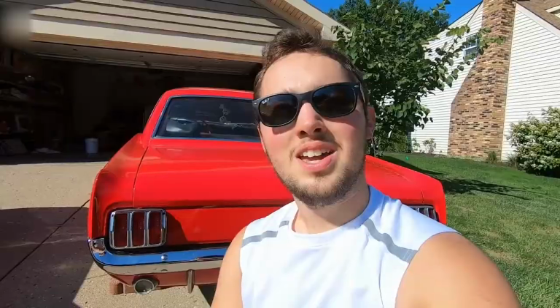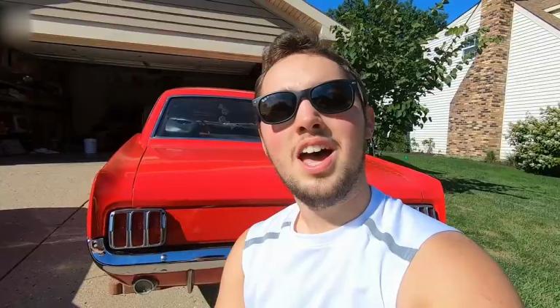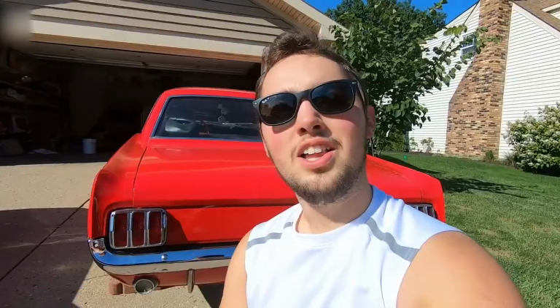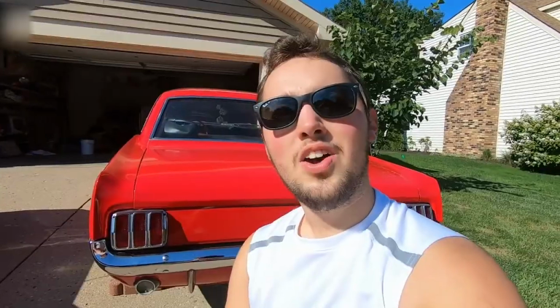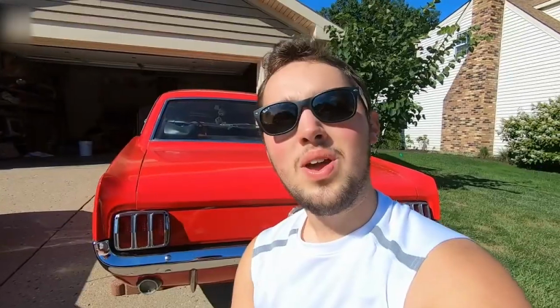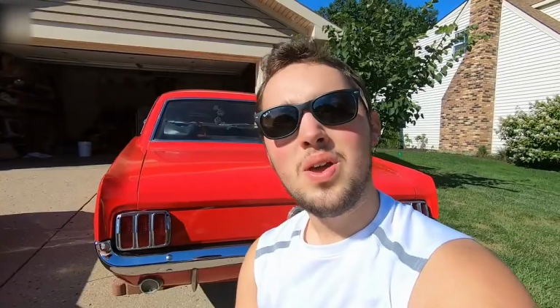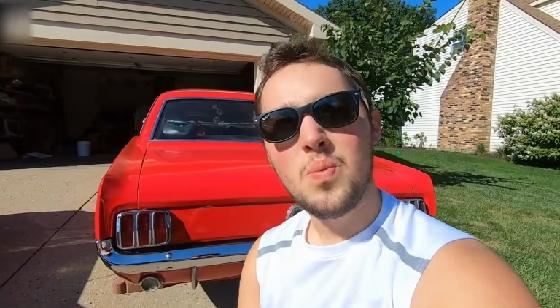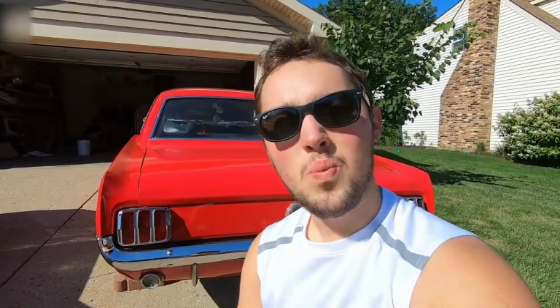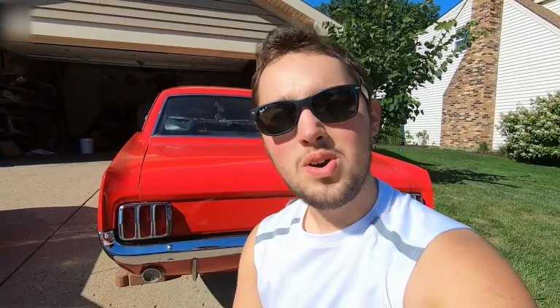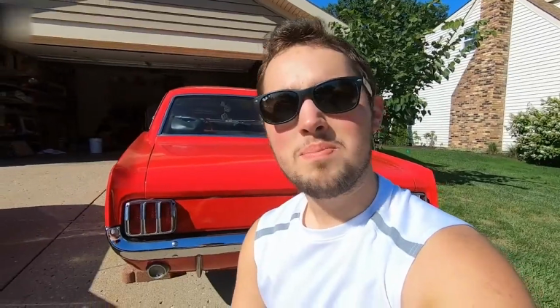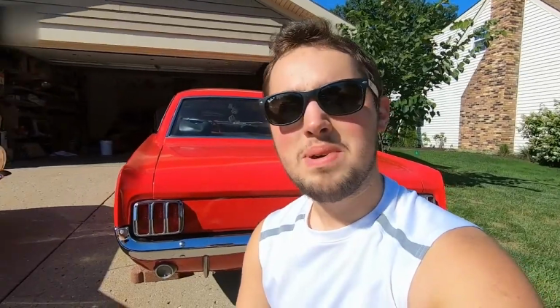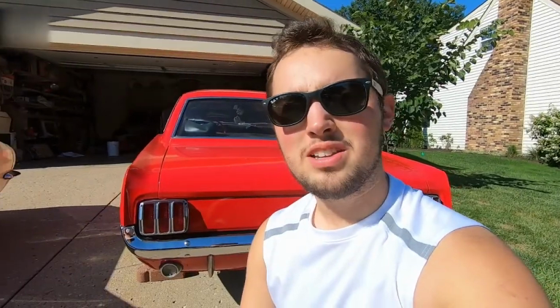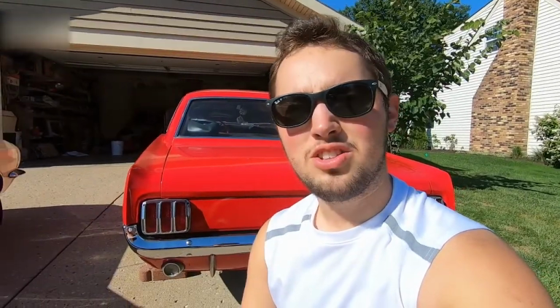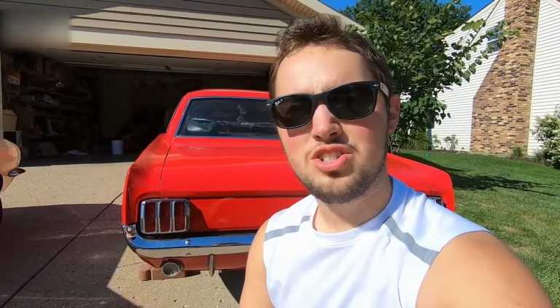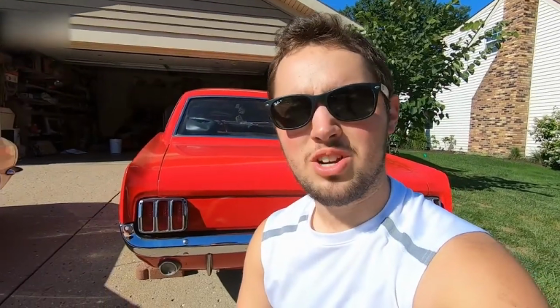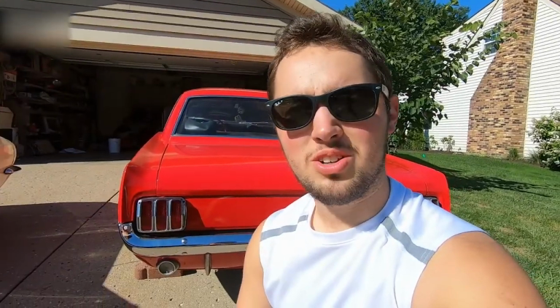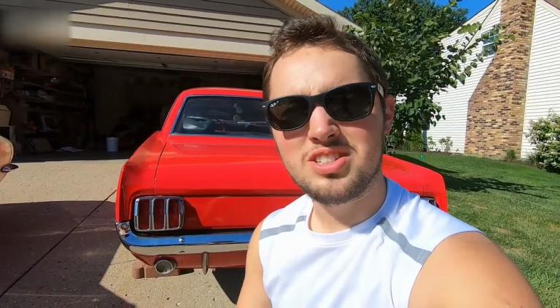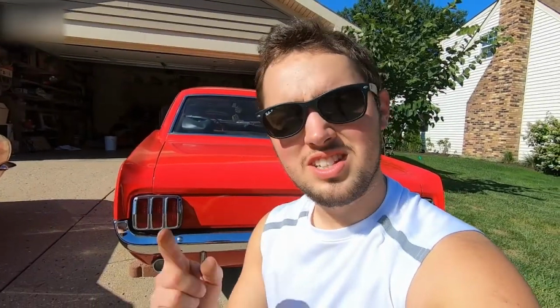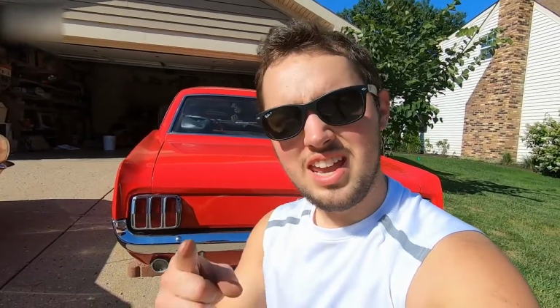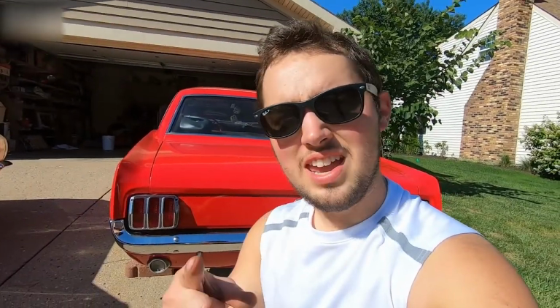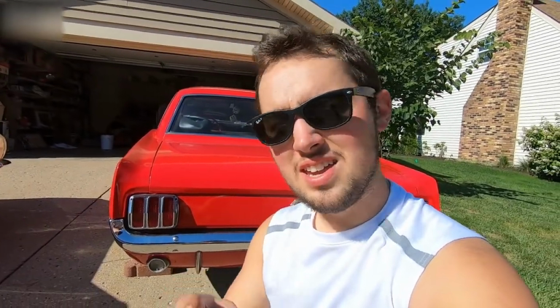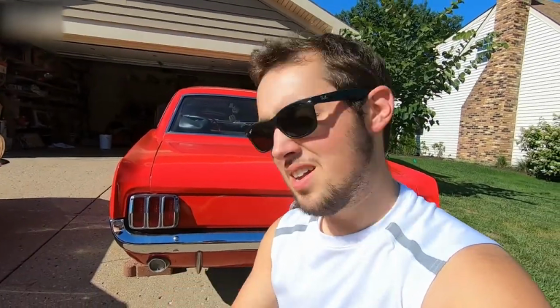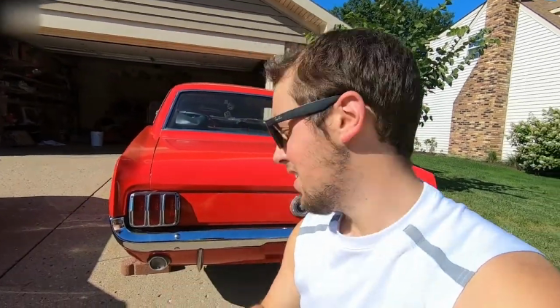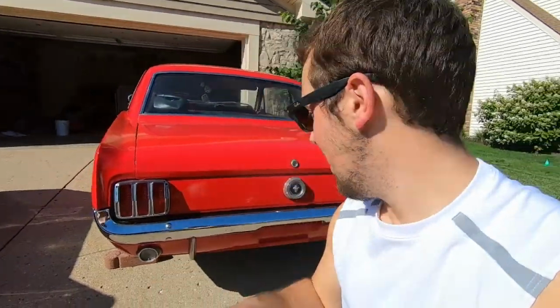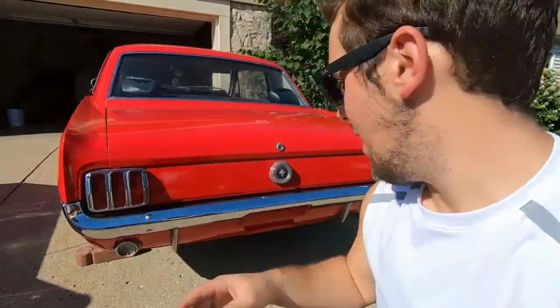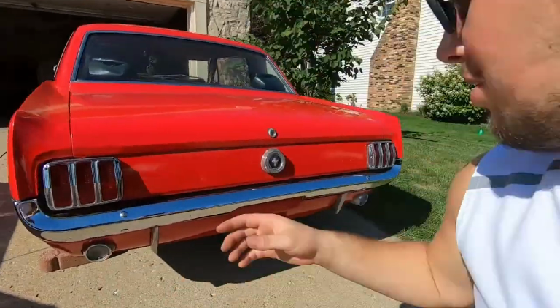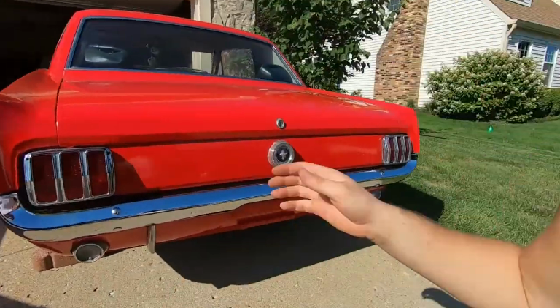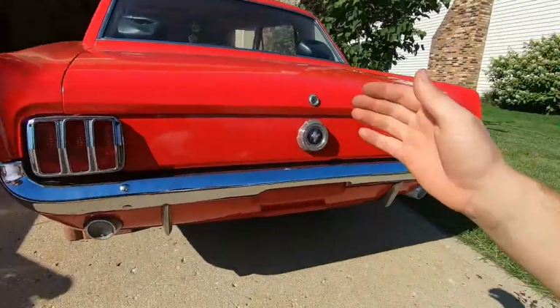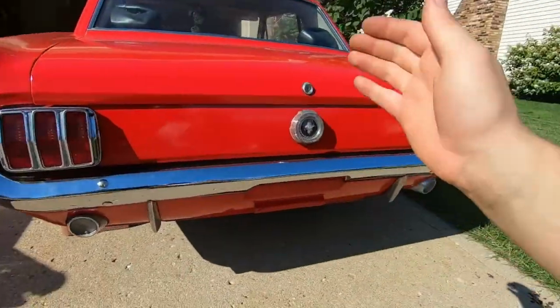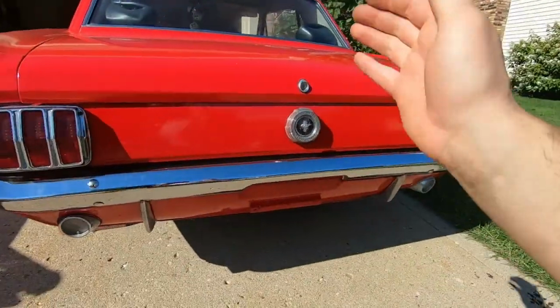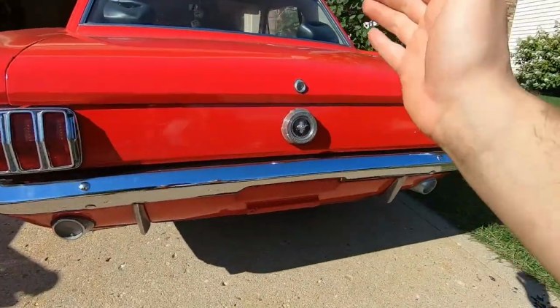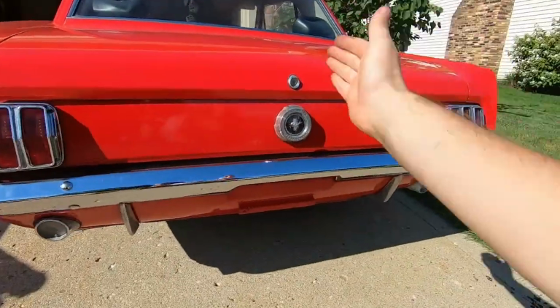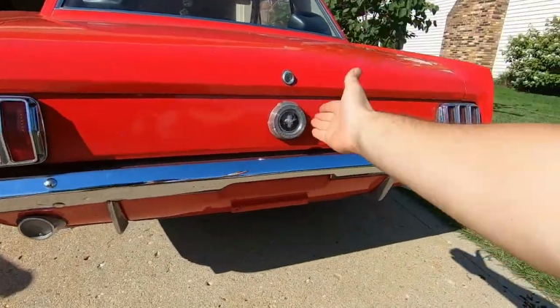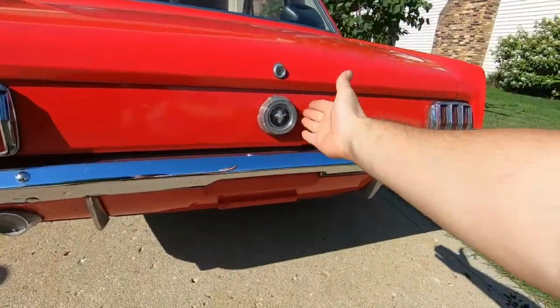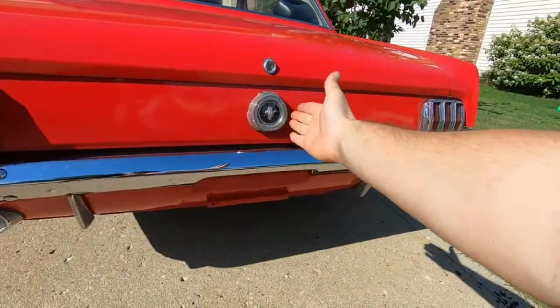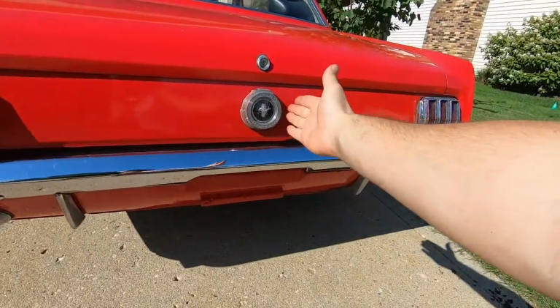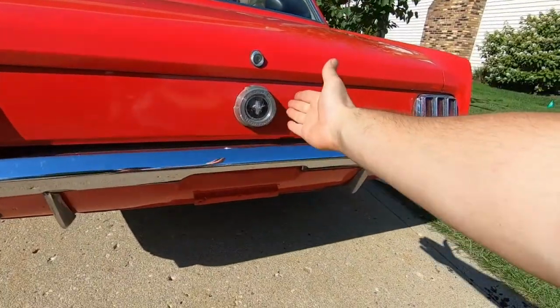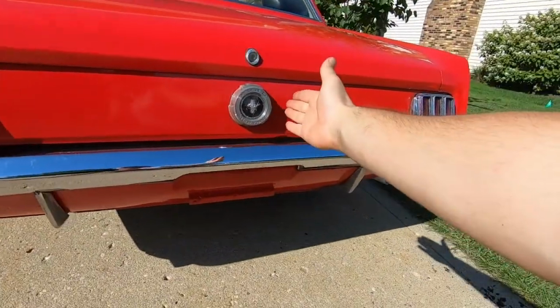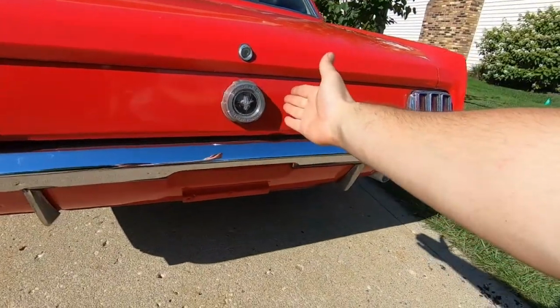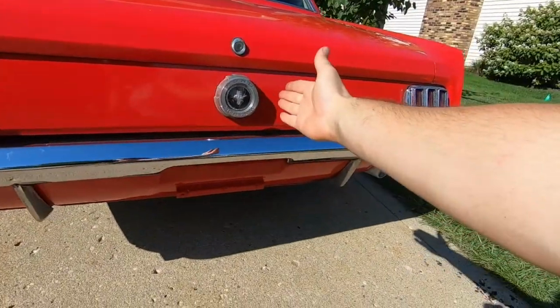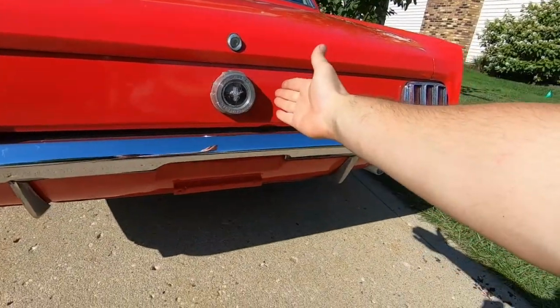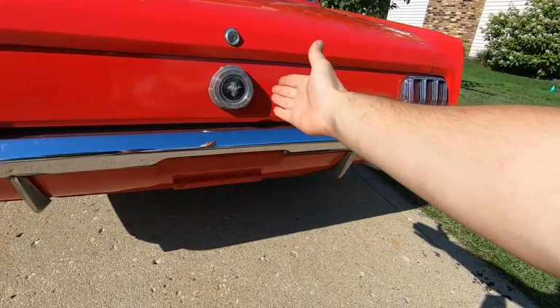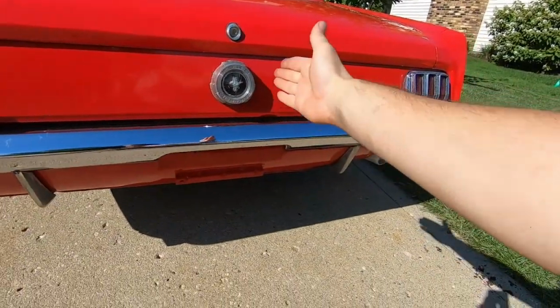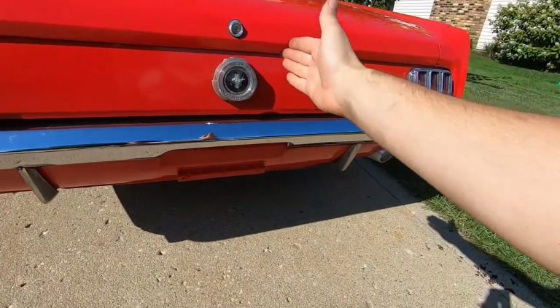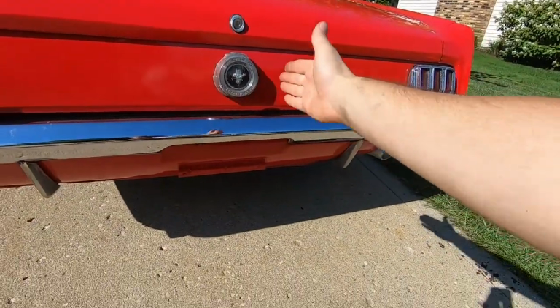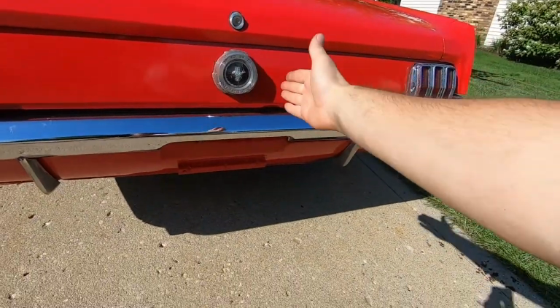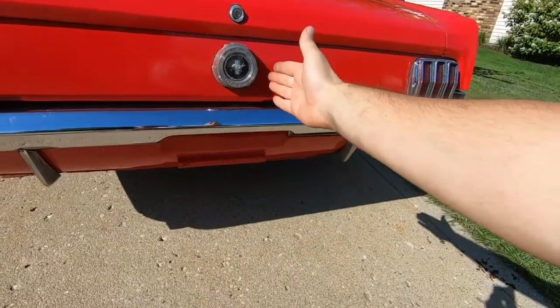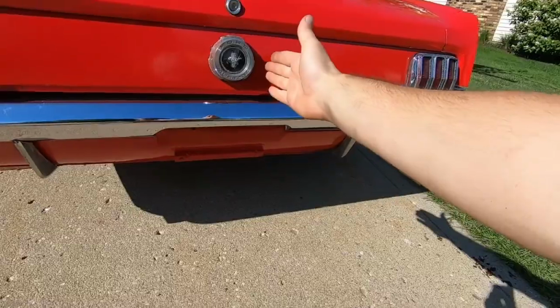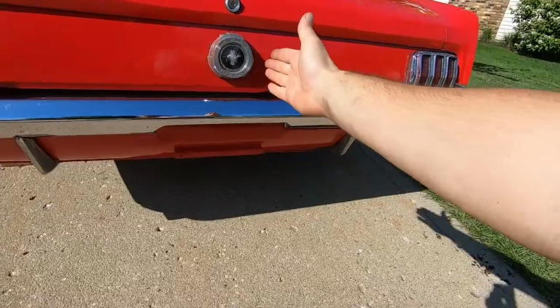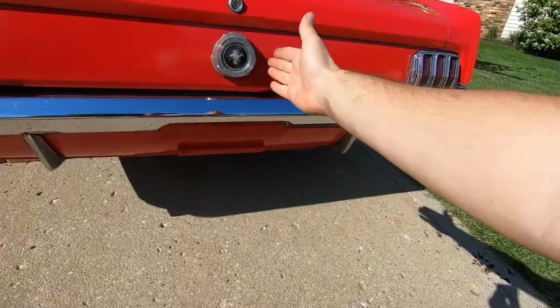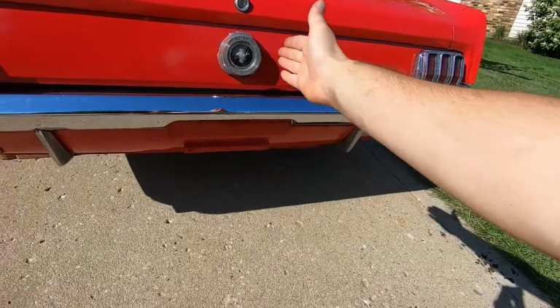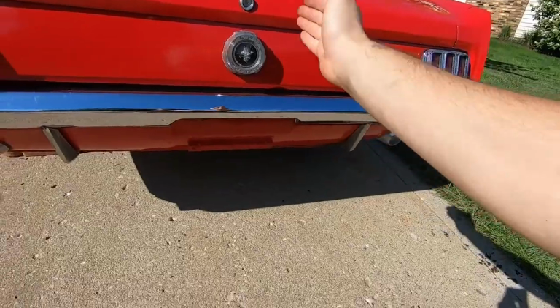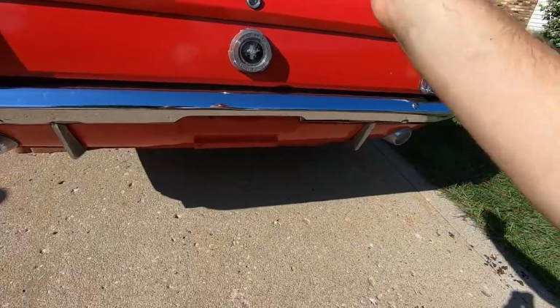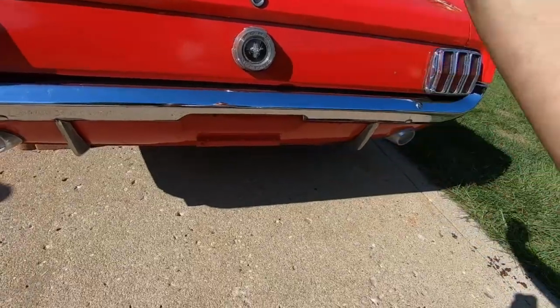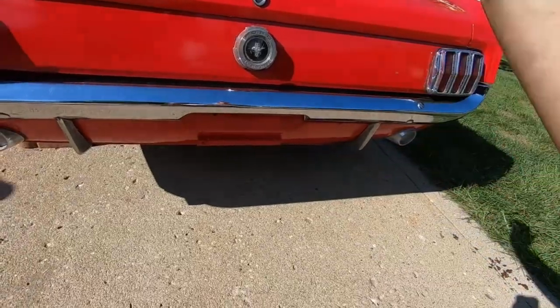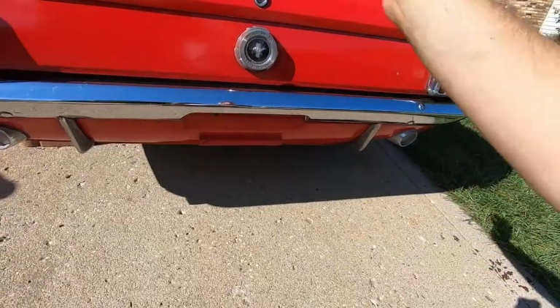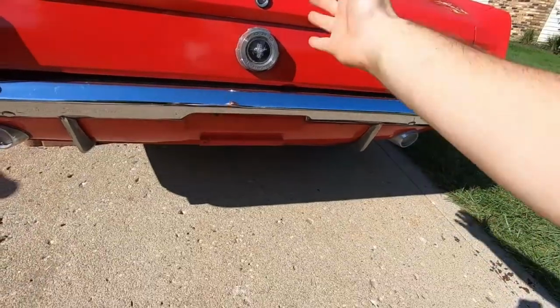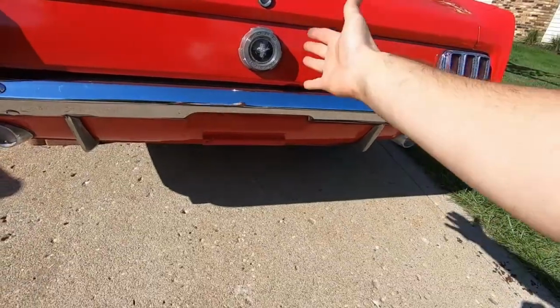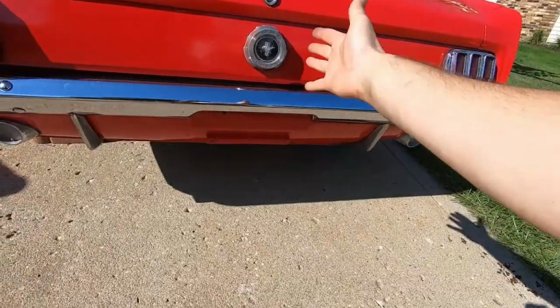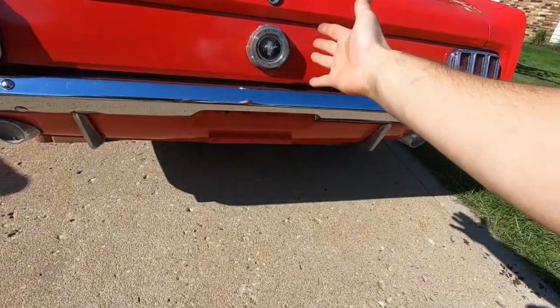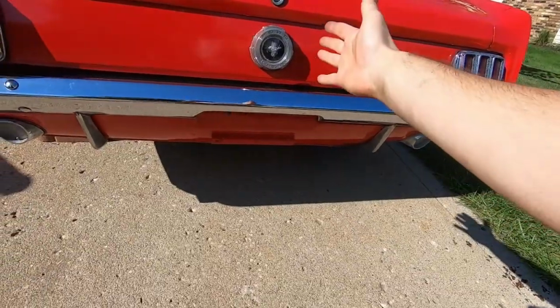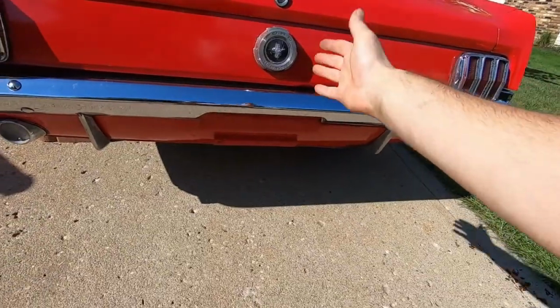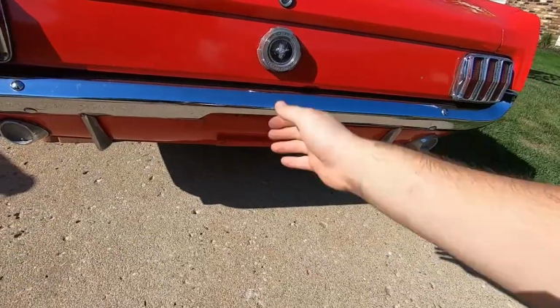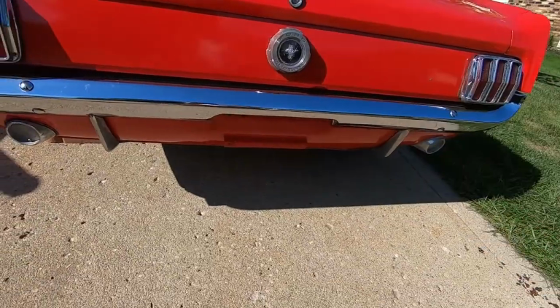Hello and welcome back to the channel. Today I'm going to show you how to install a new gas cap on your 64 and a half through 68 Mustang.